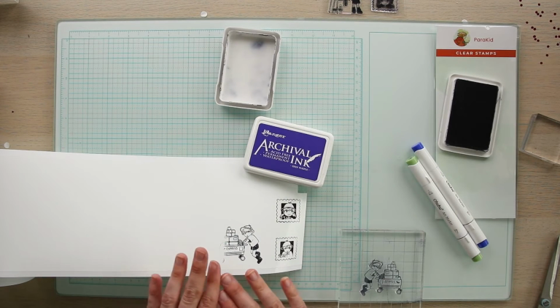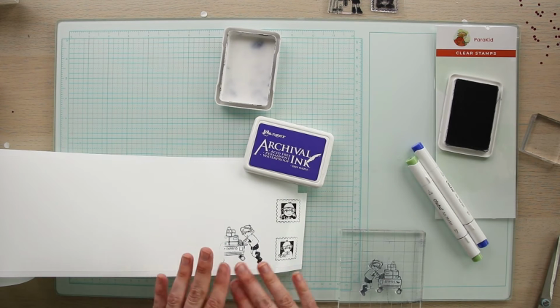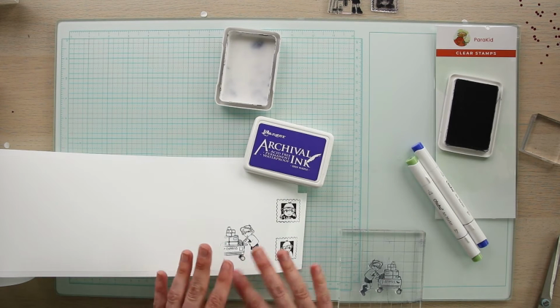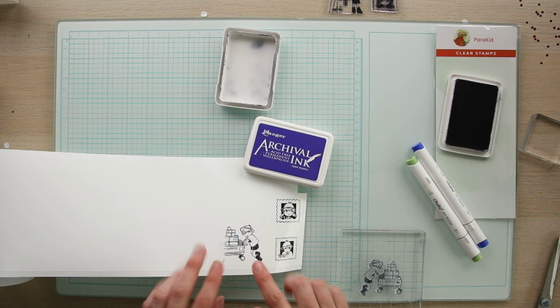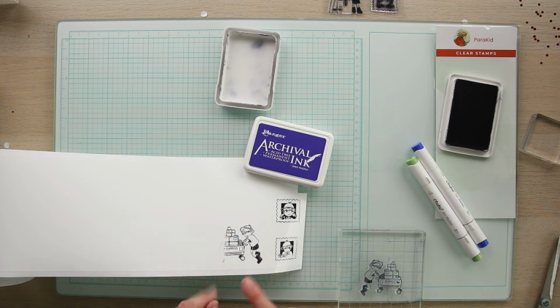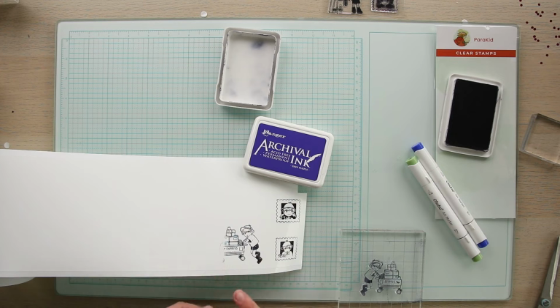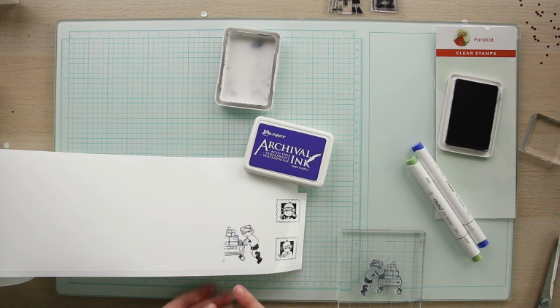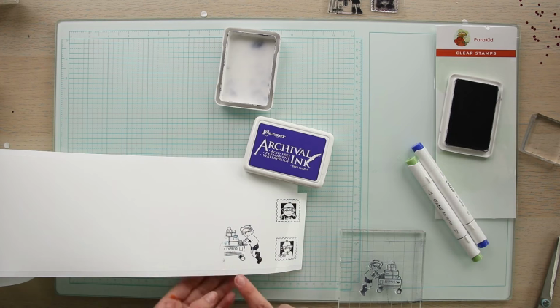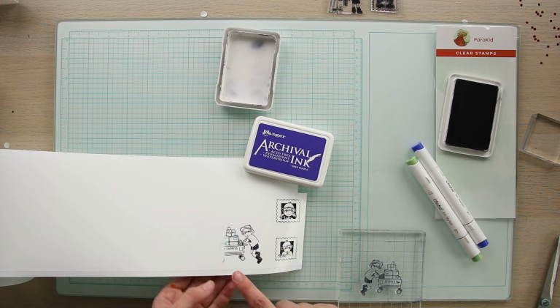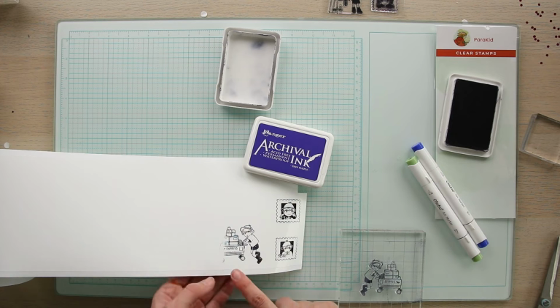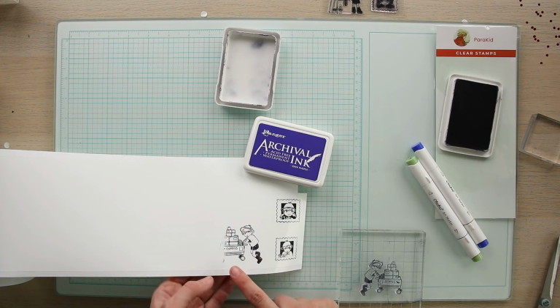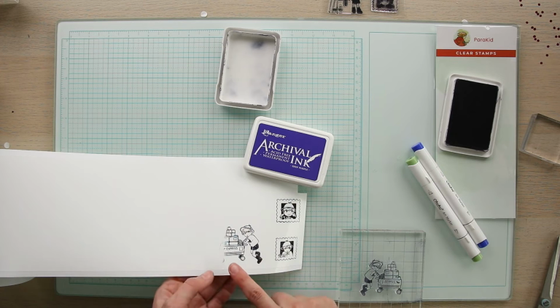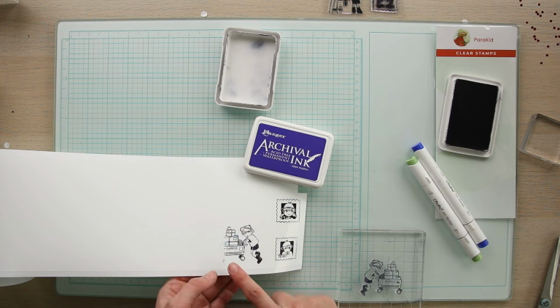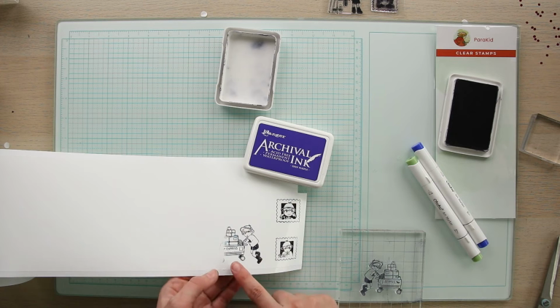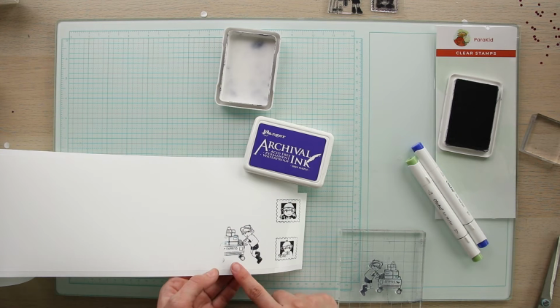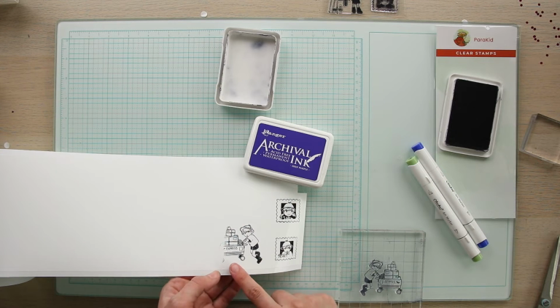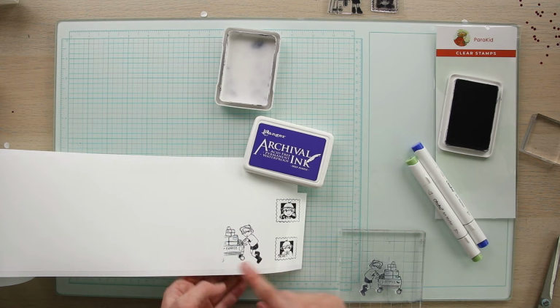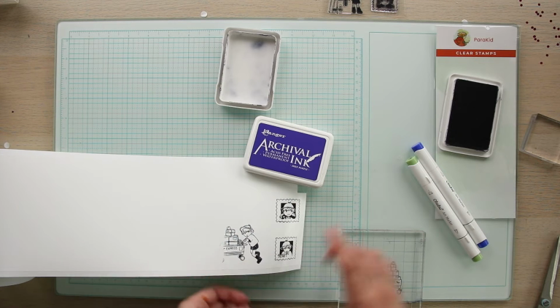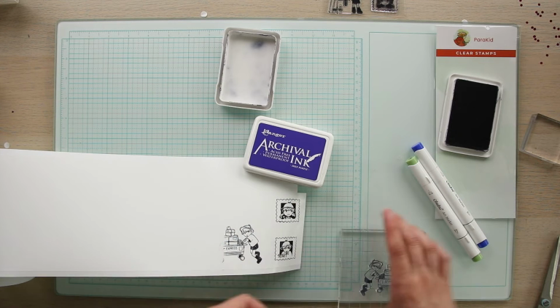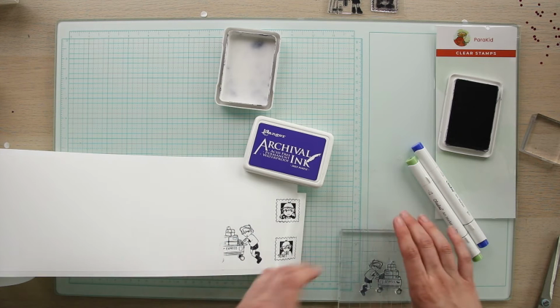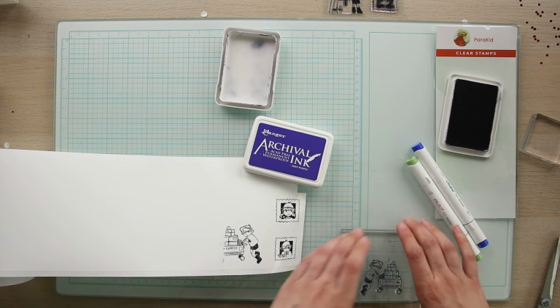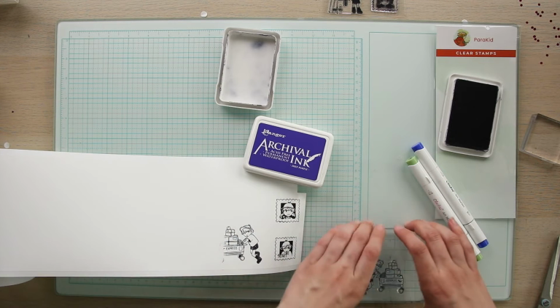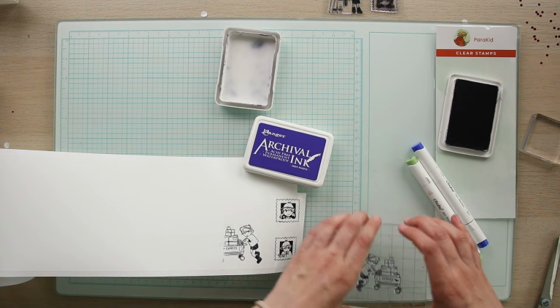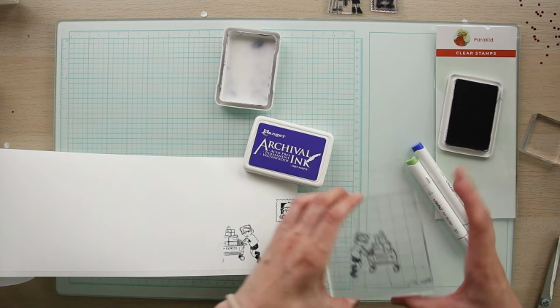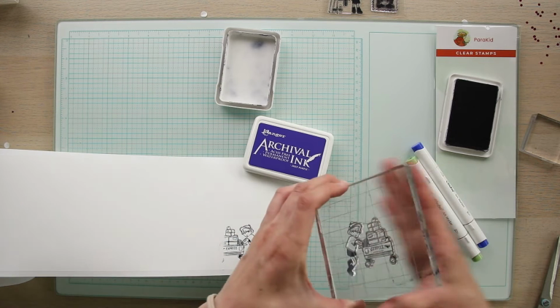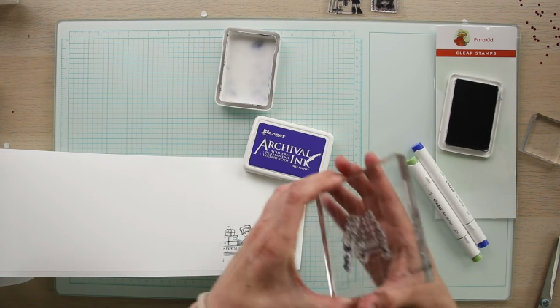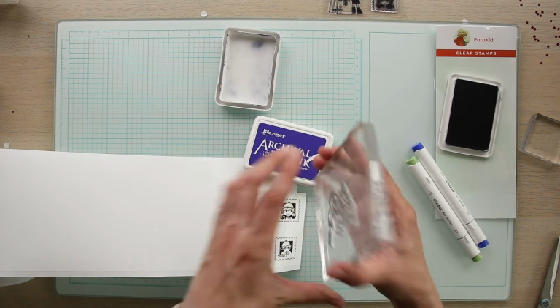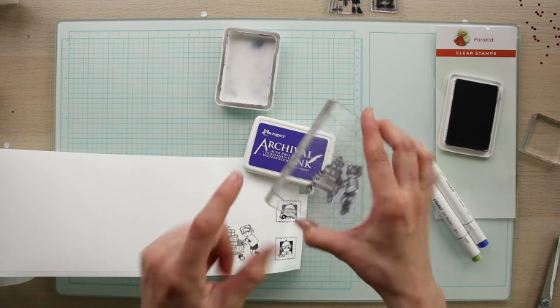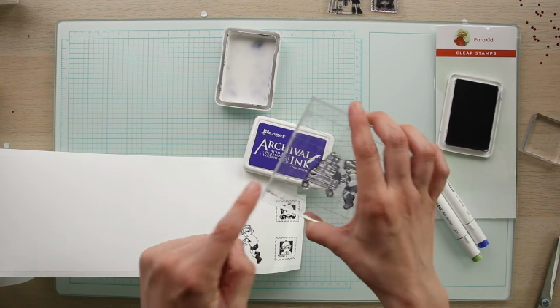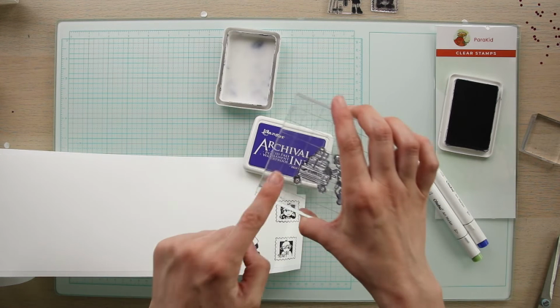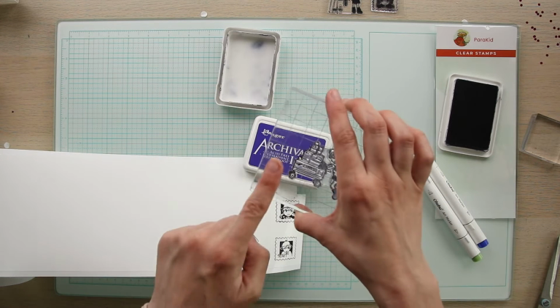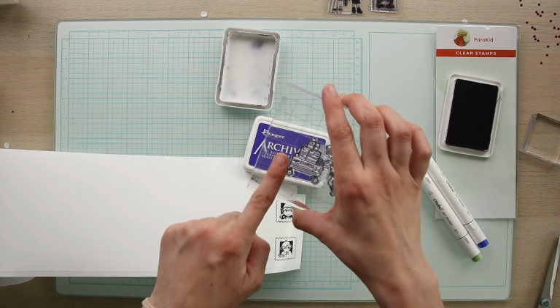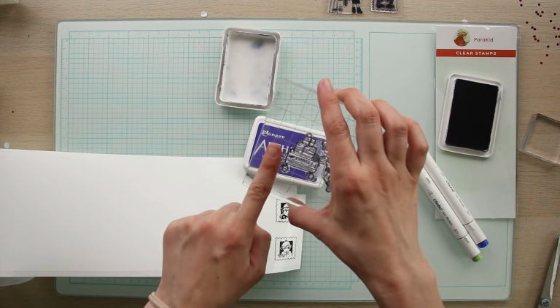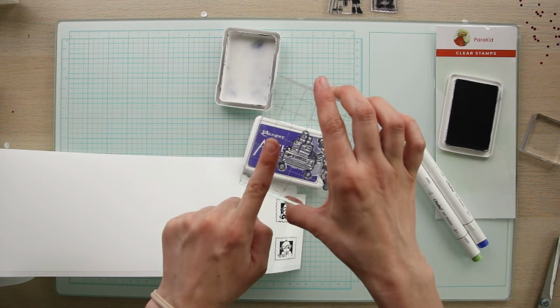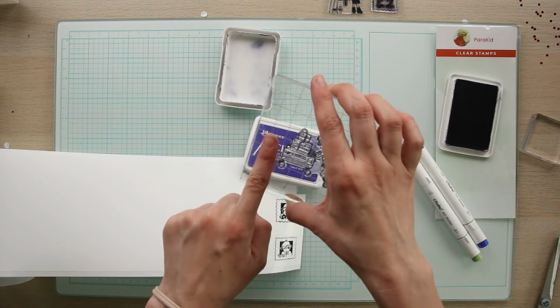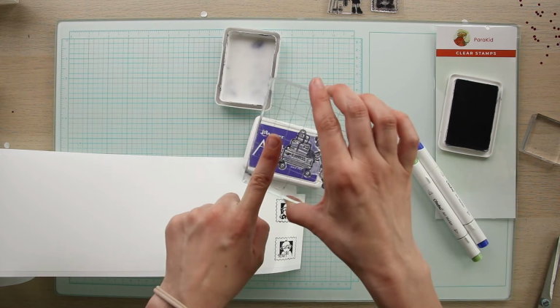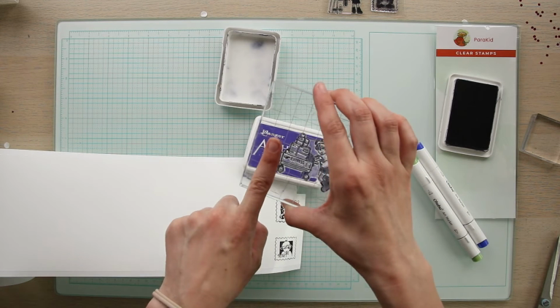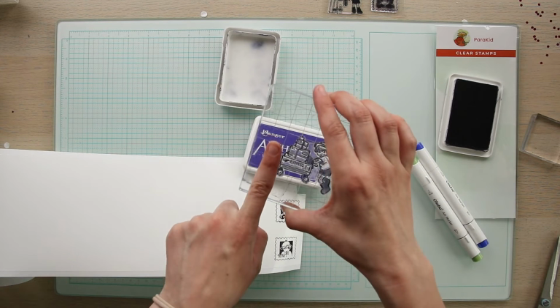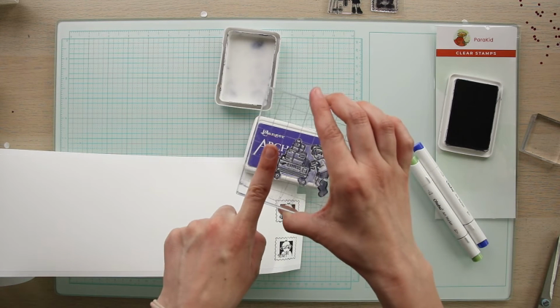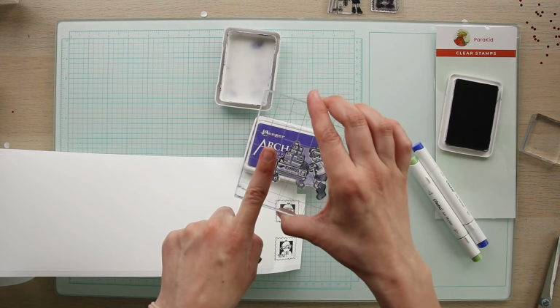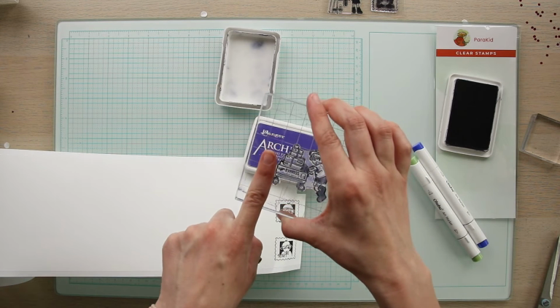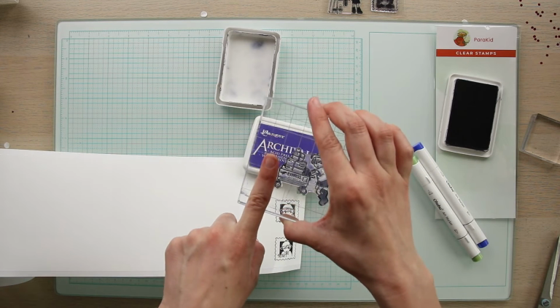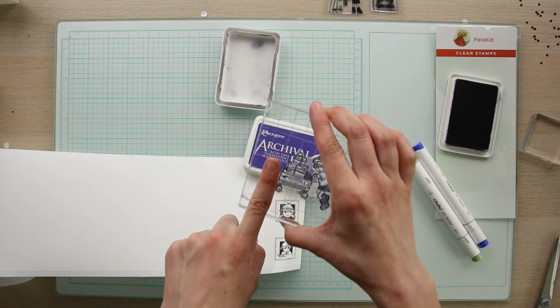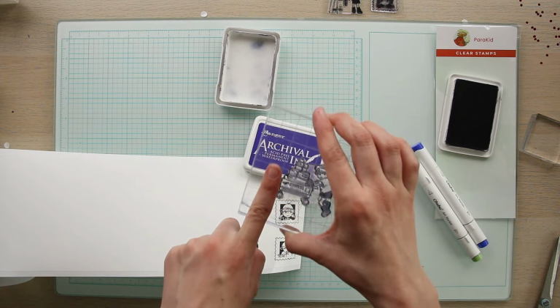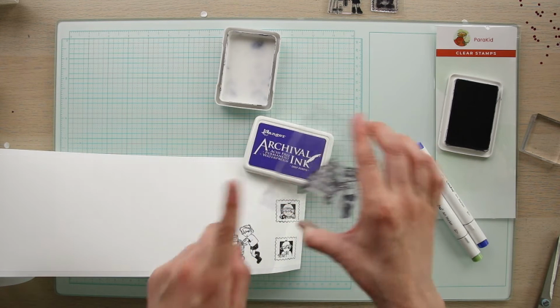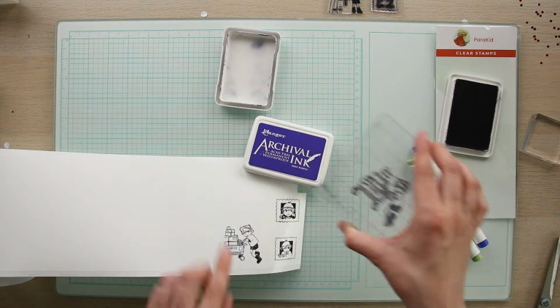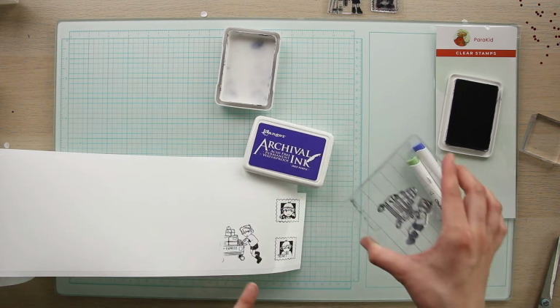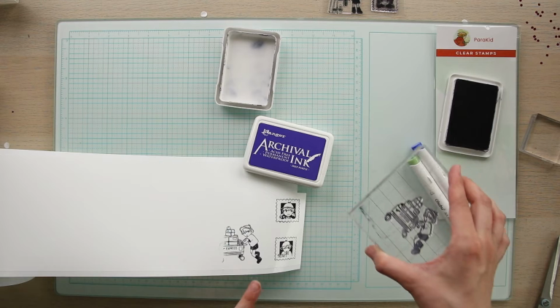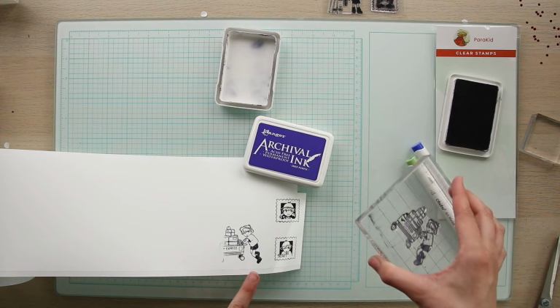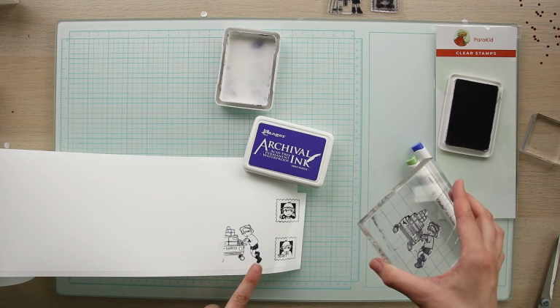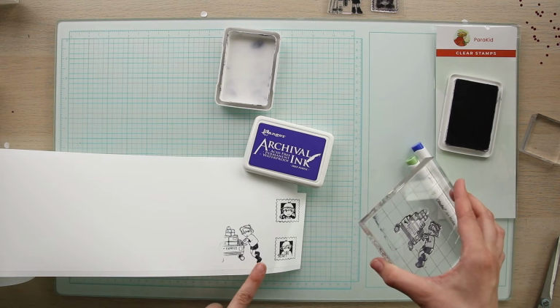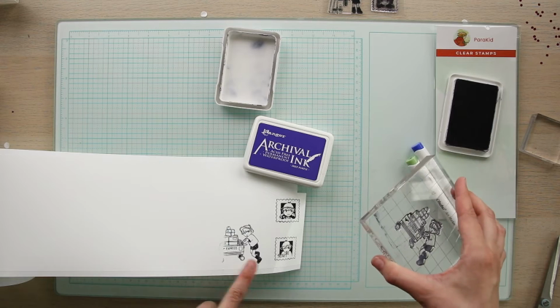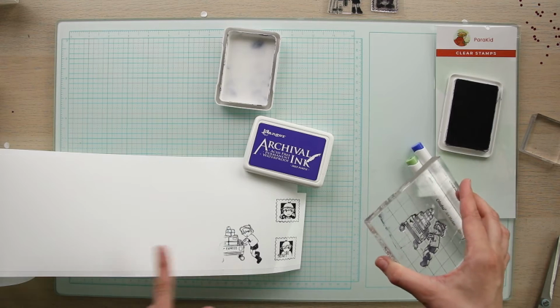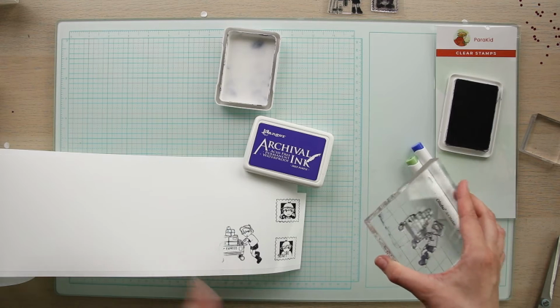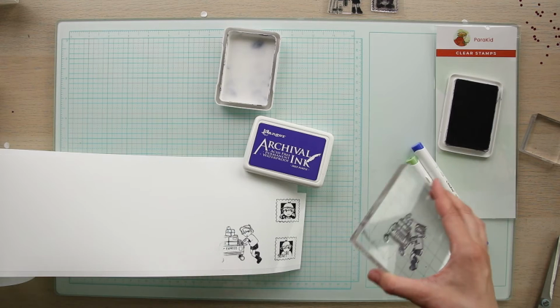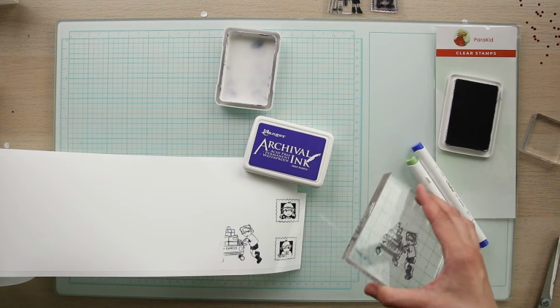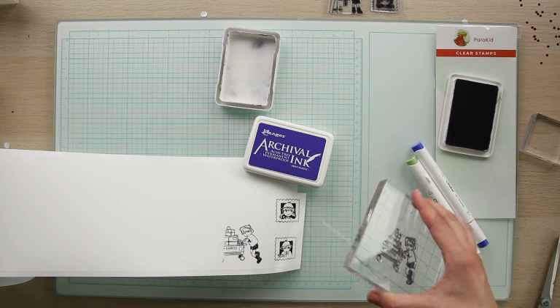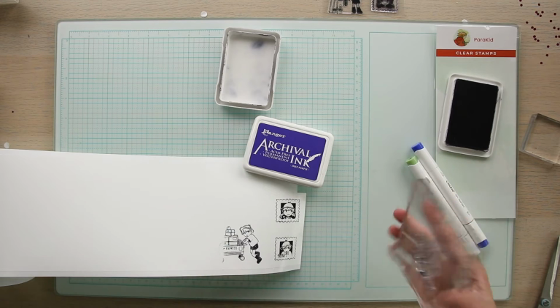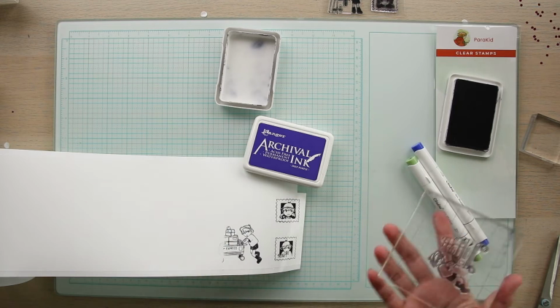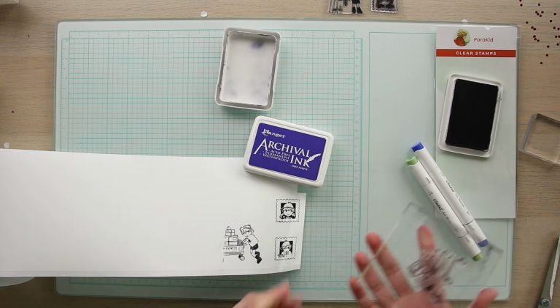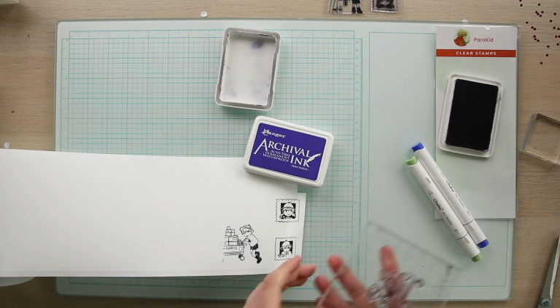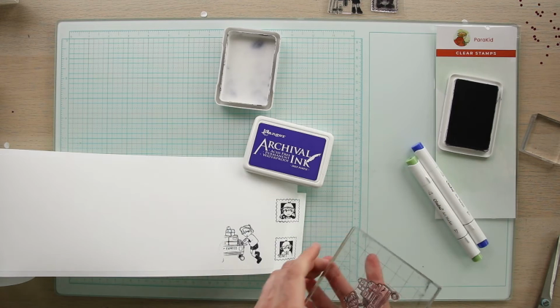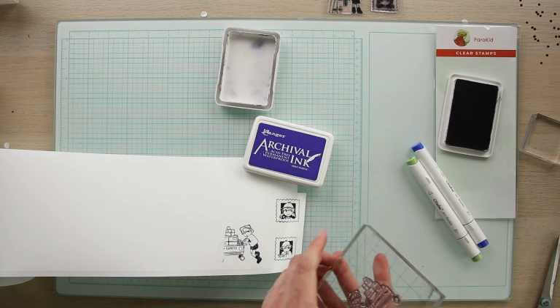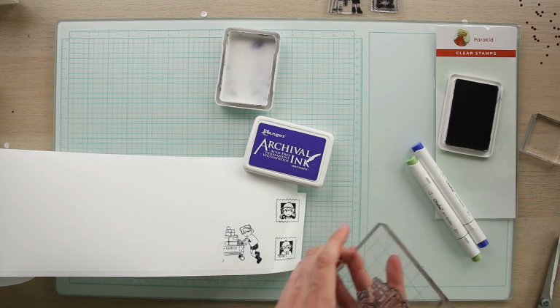I'm going to redo that one because I didn't put enough pressure on this part of the stamp, so no problem — we'll just redo that one really quick.